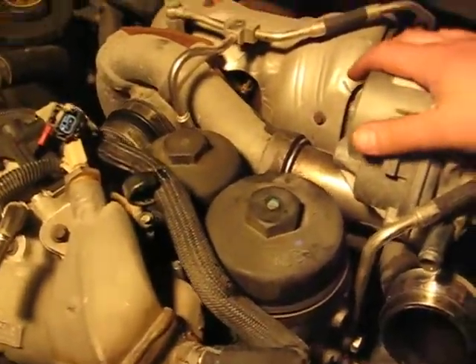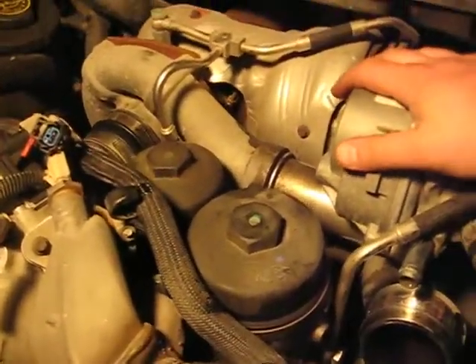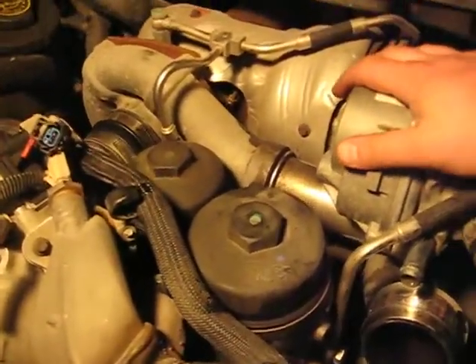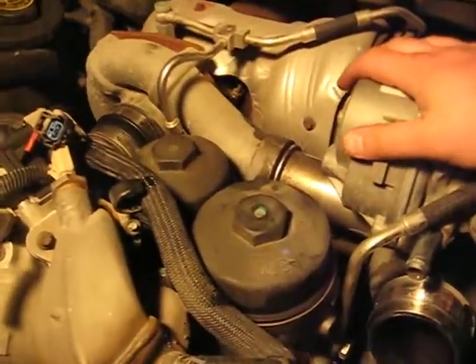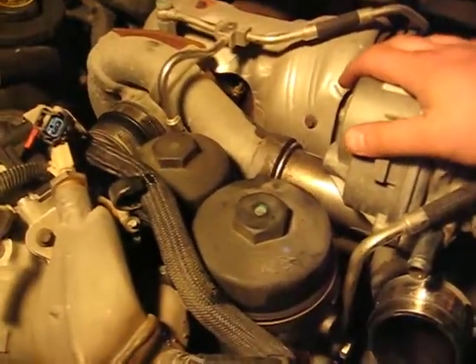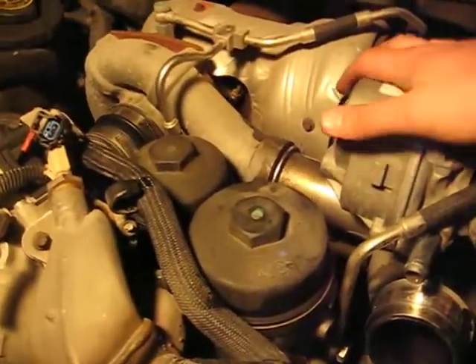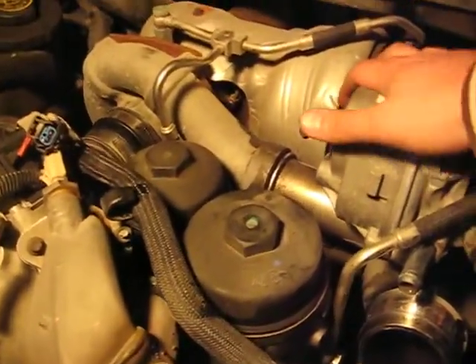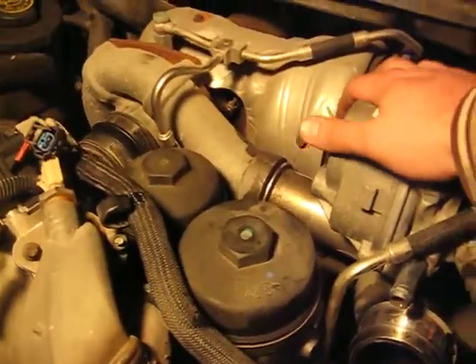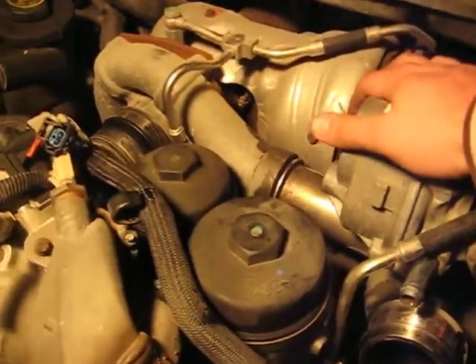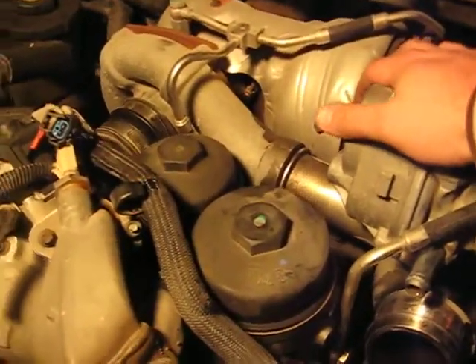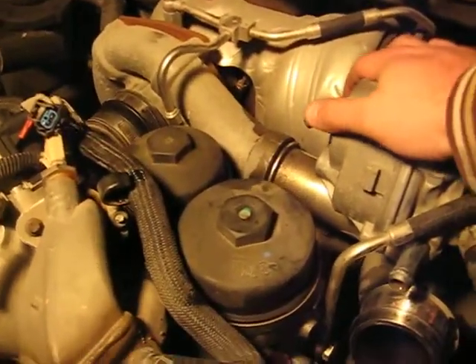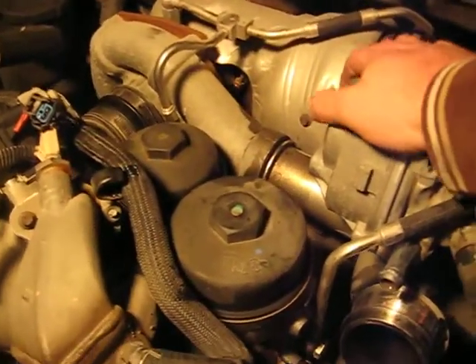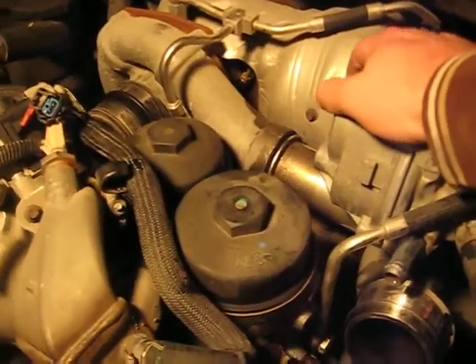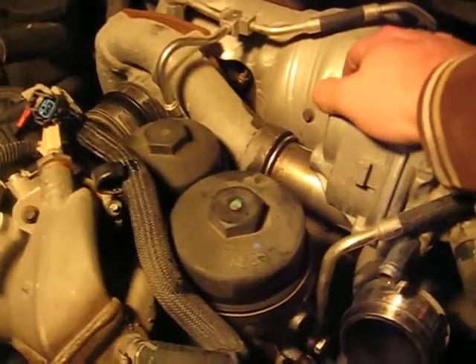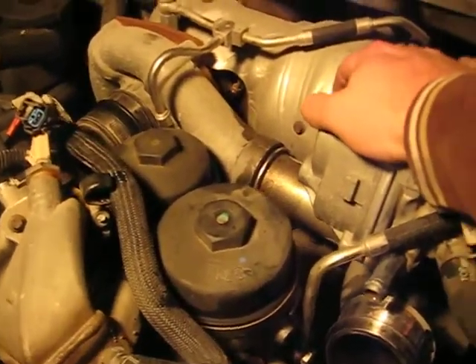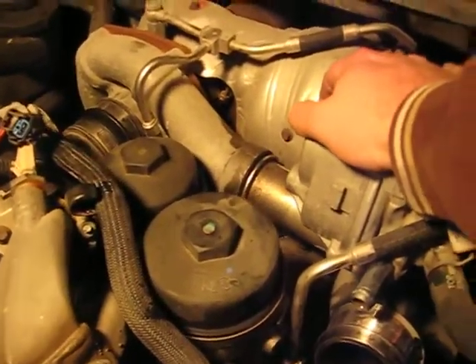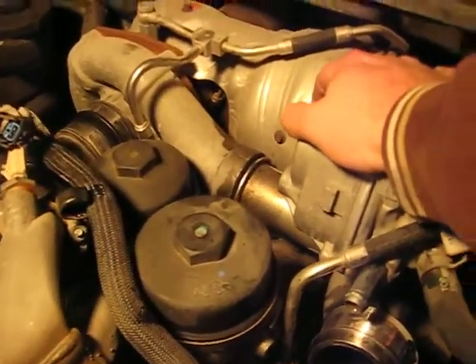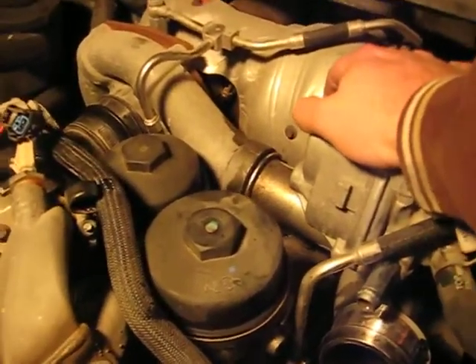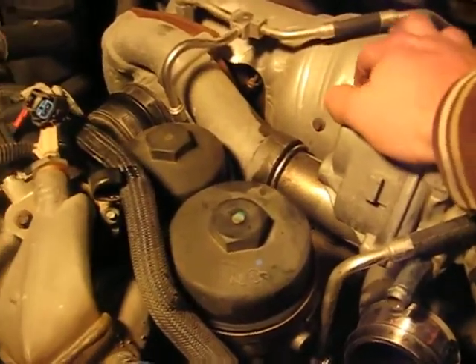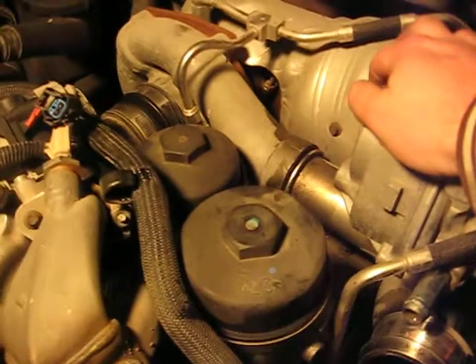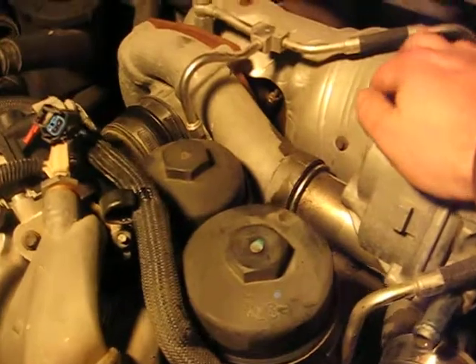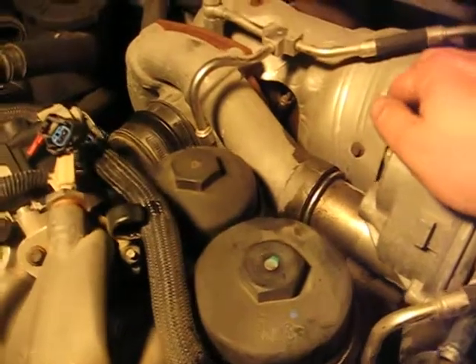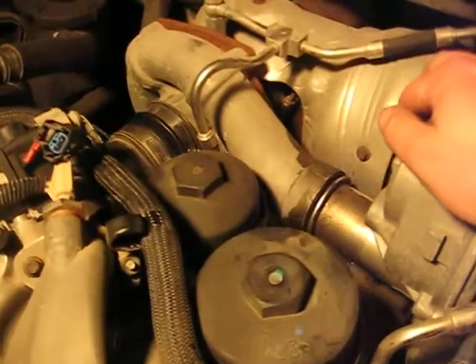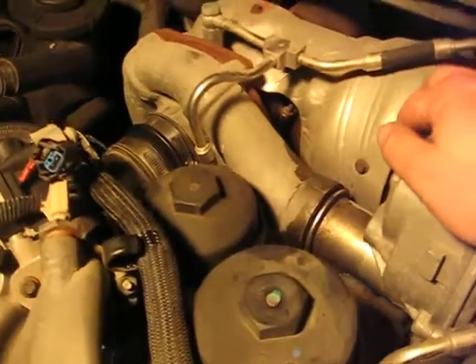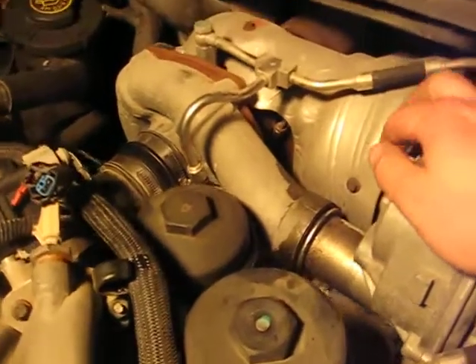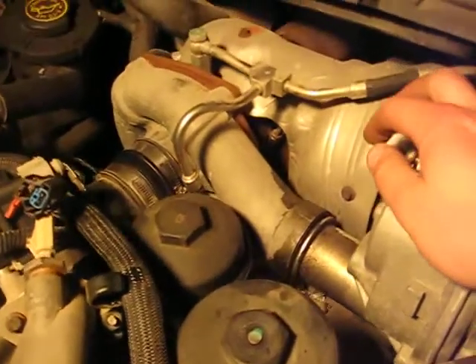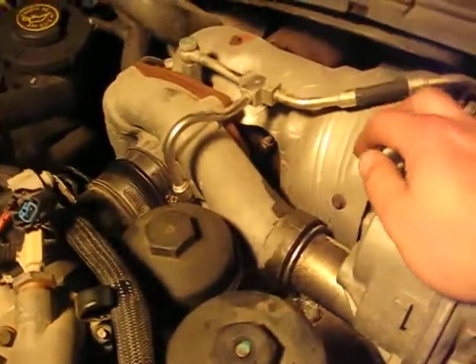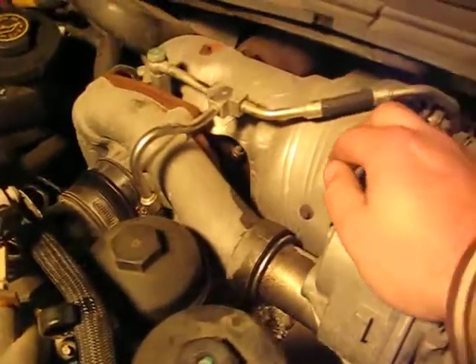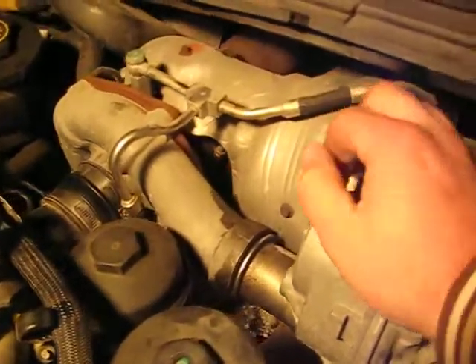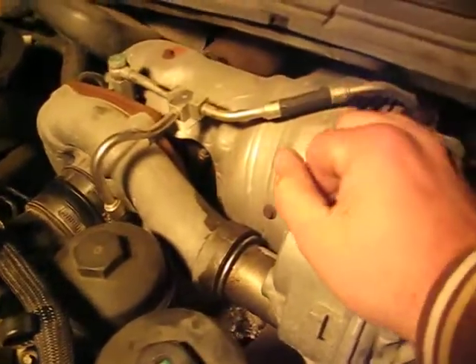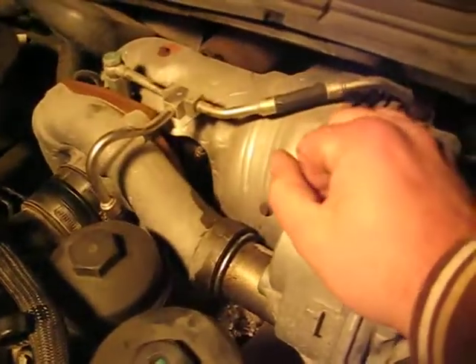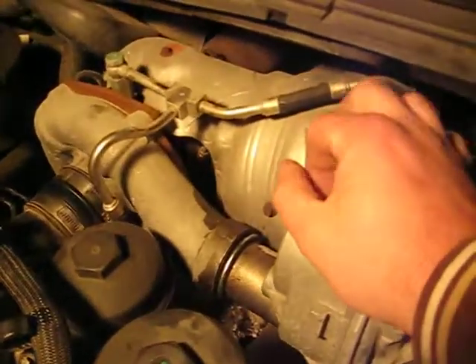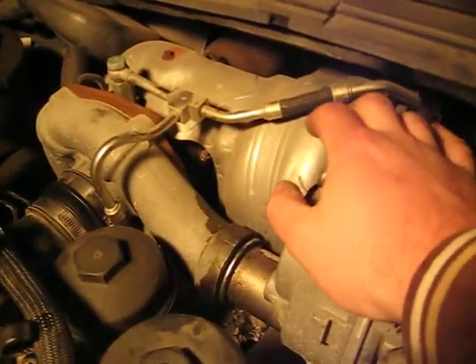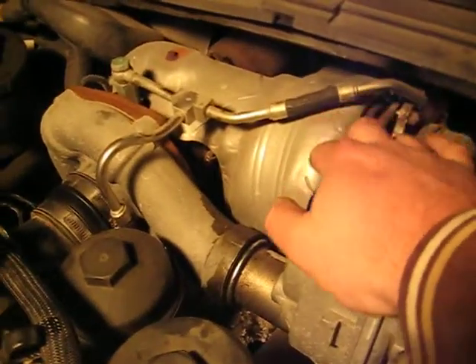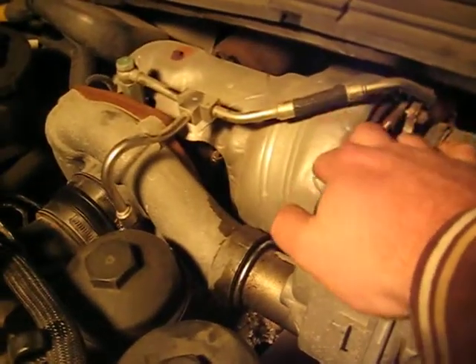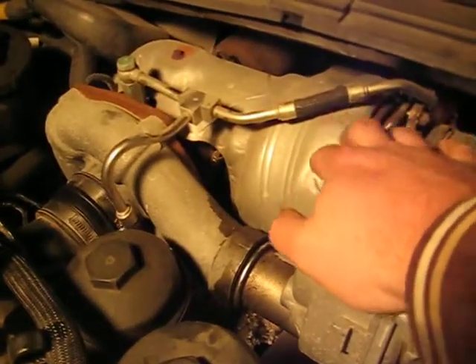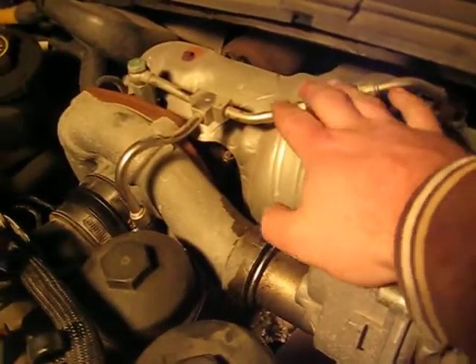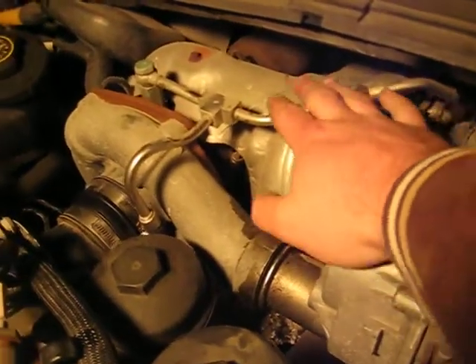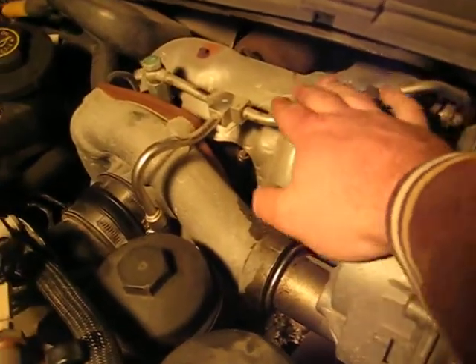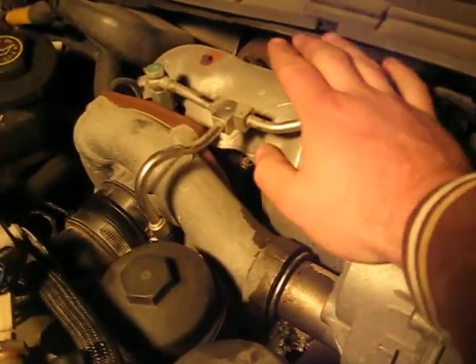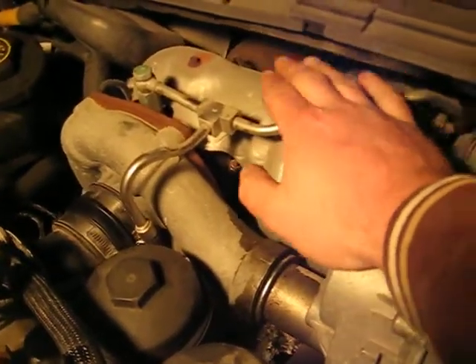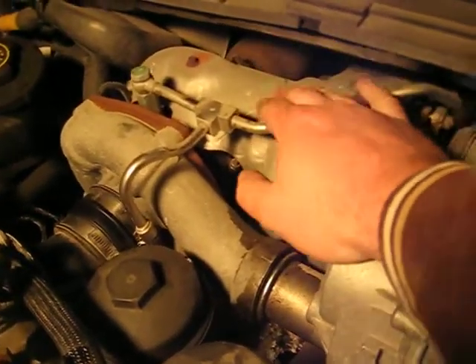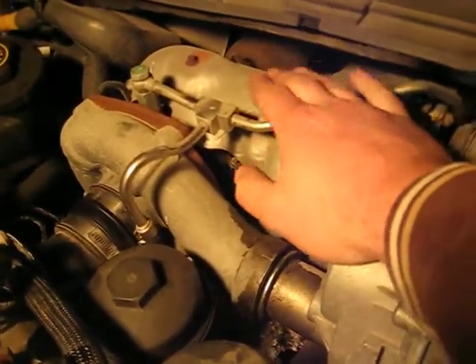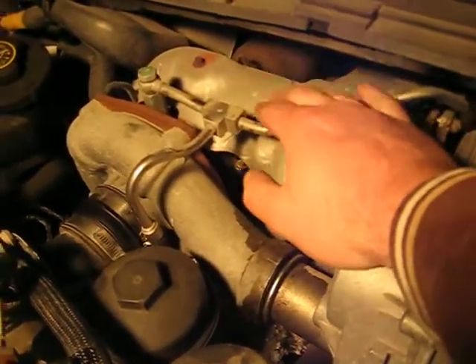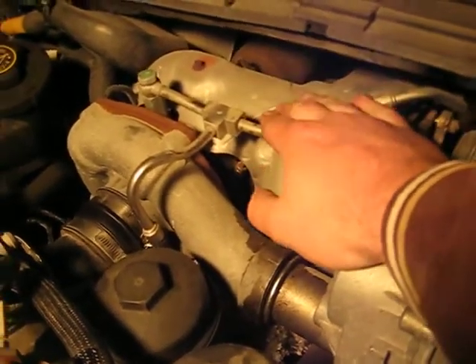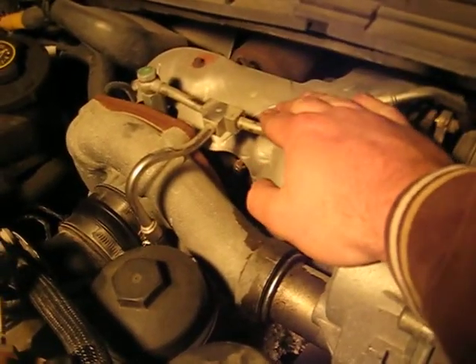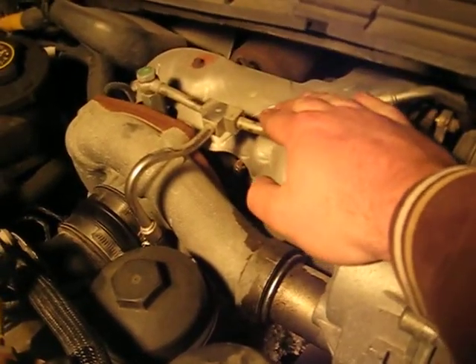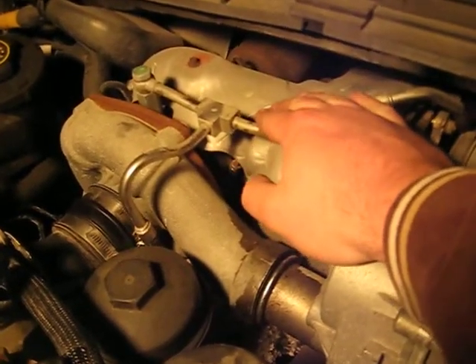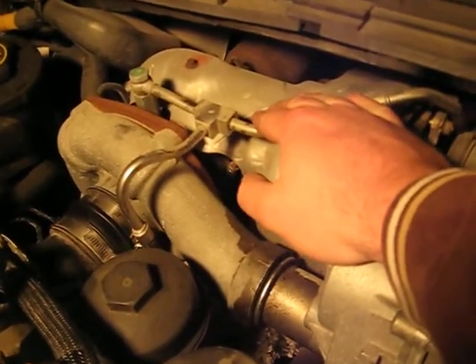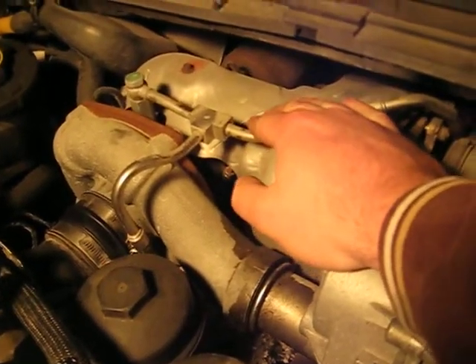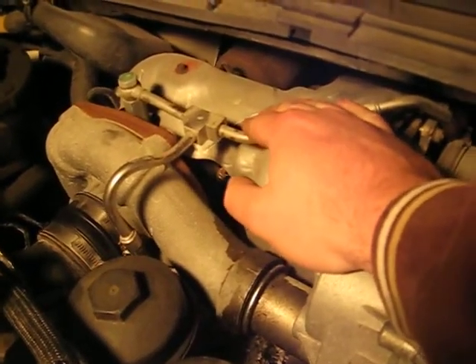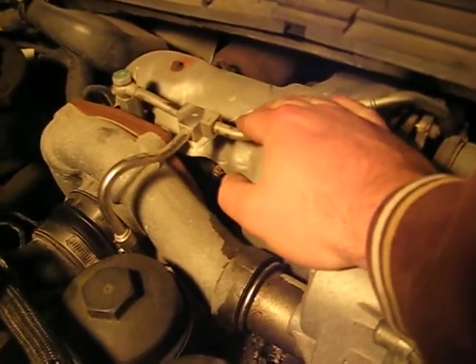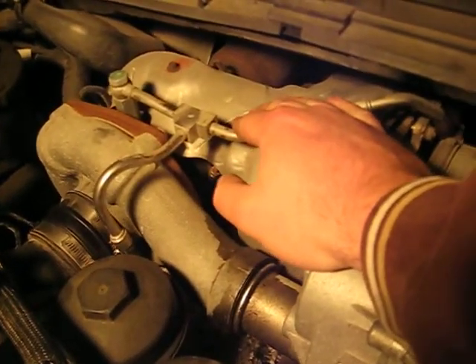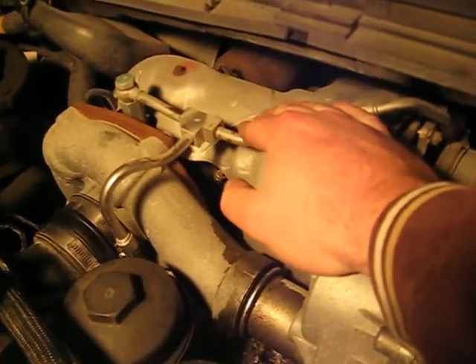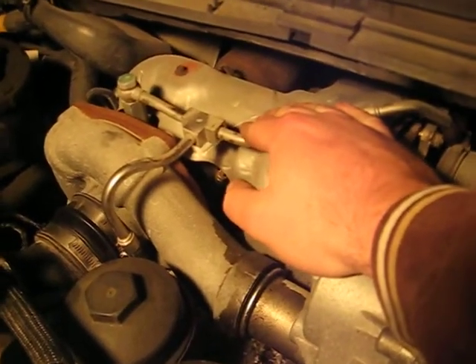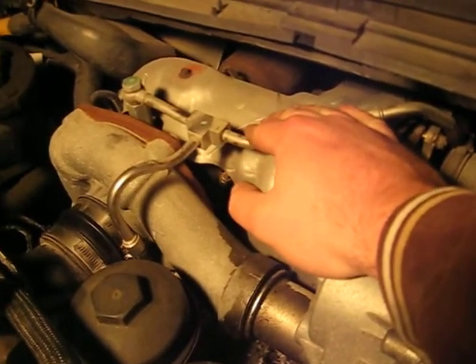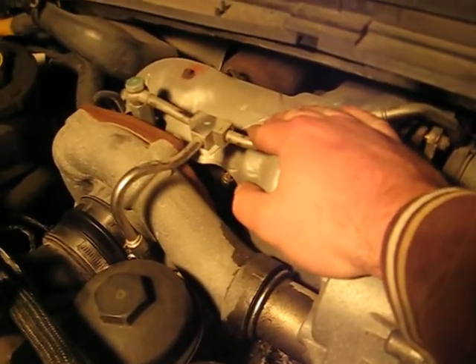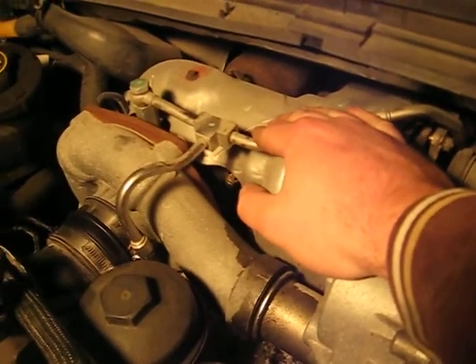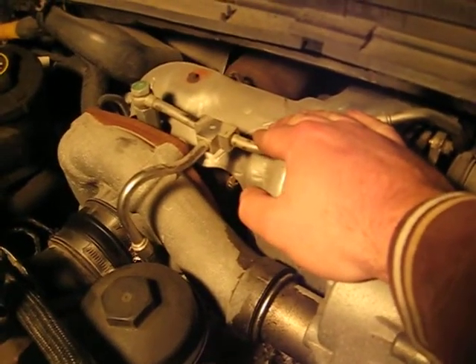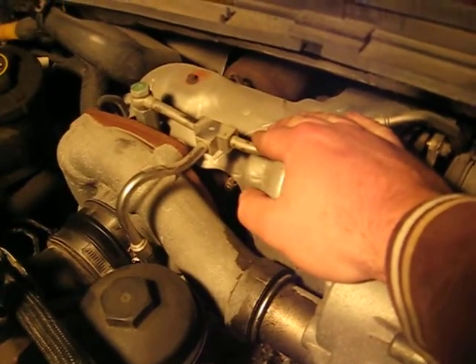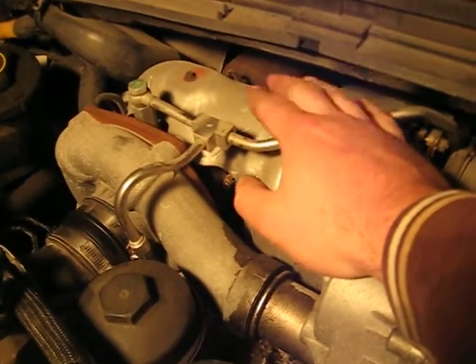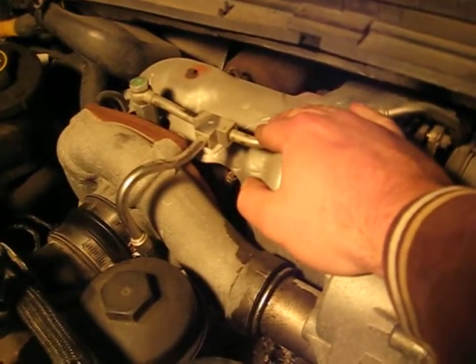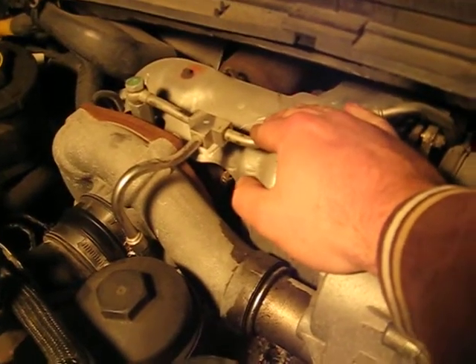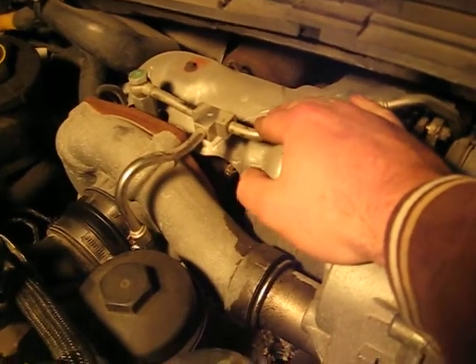Try to keep everything by each other. After that, go ahead and take this supply line off here.